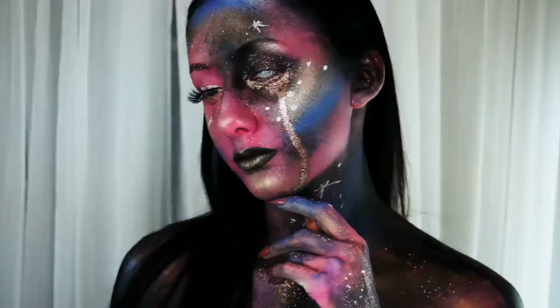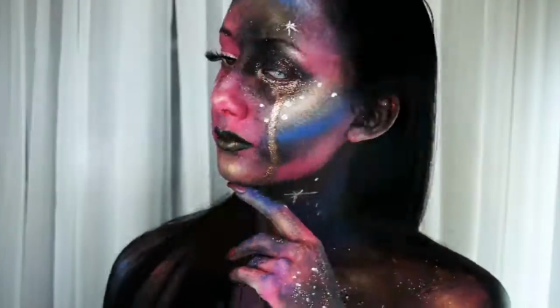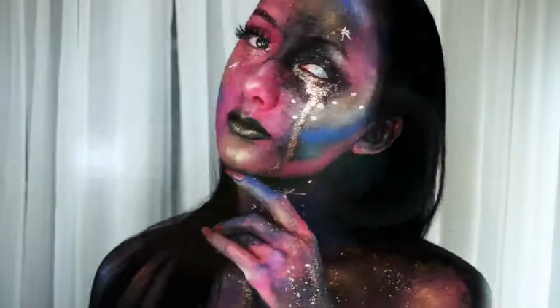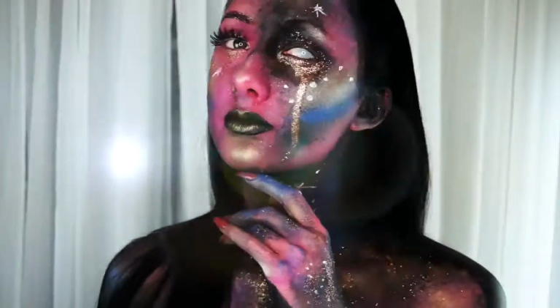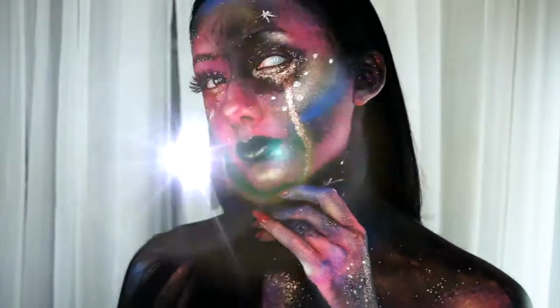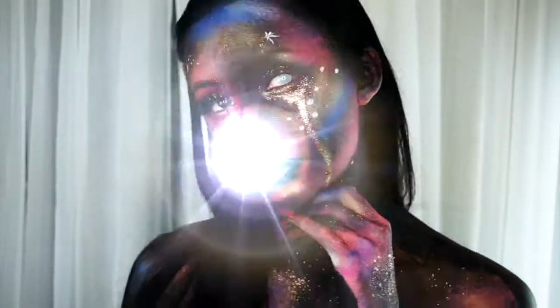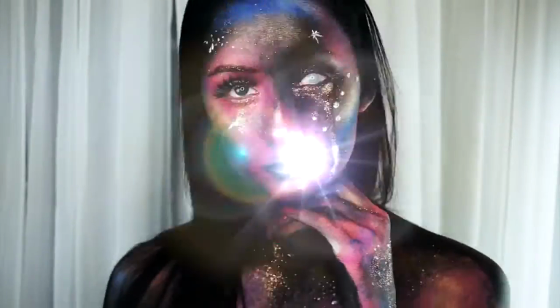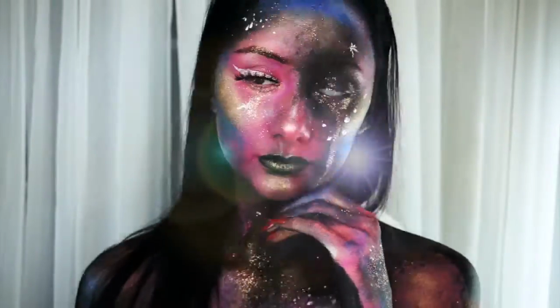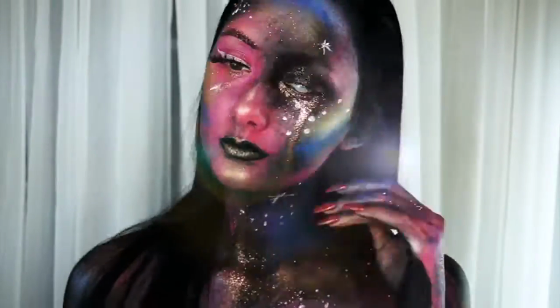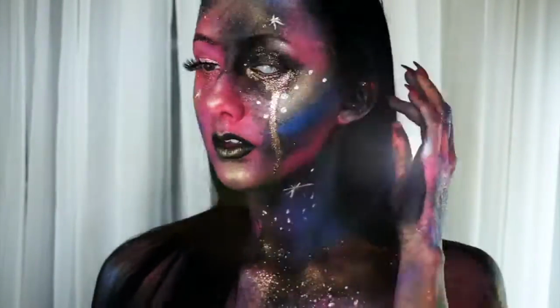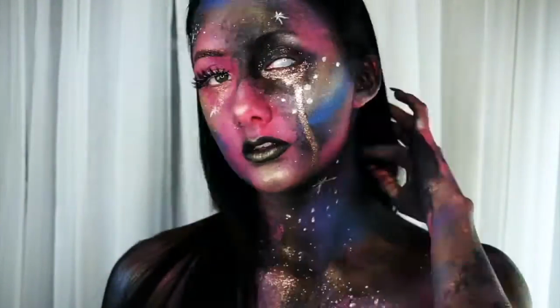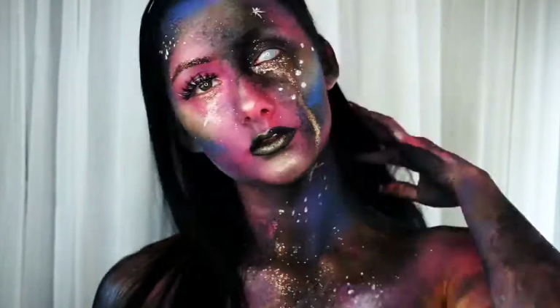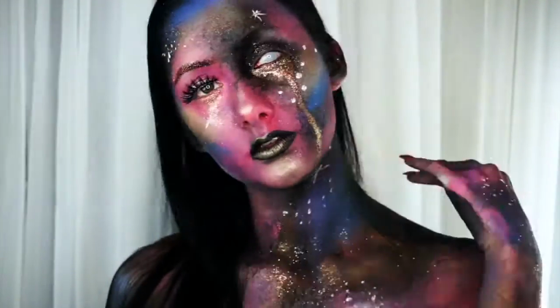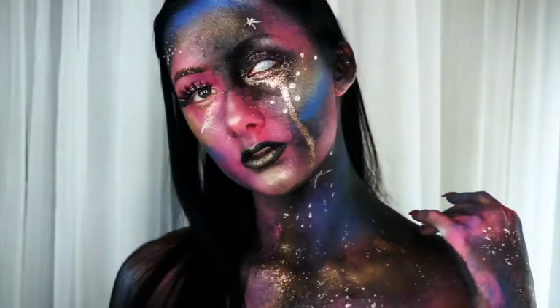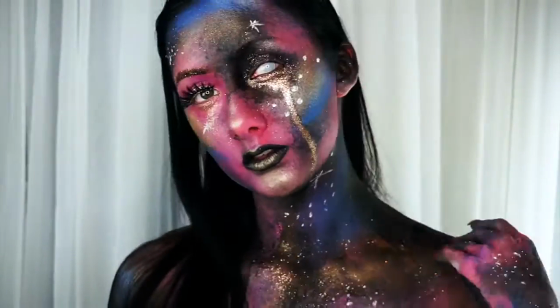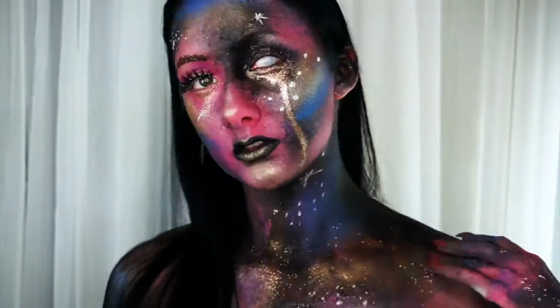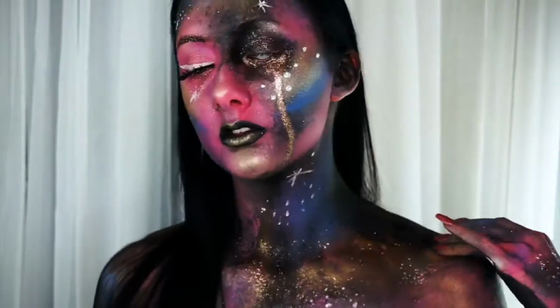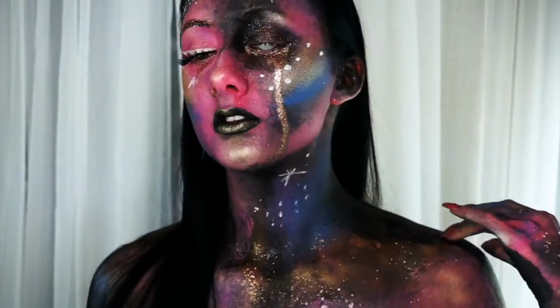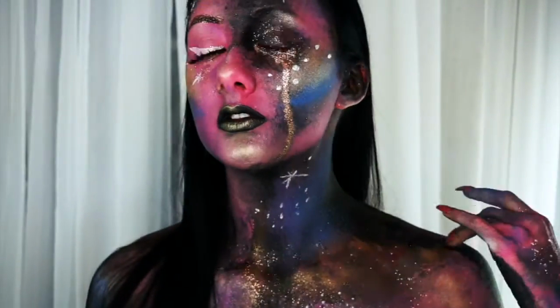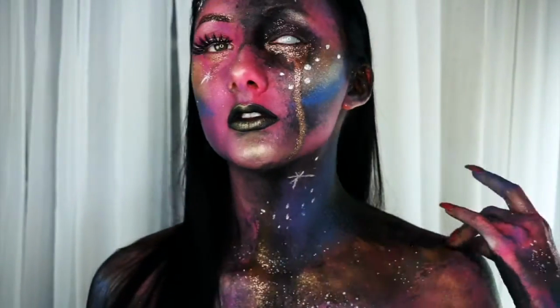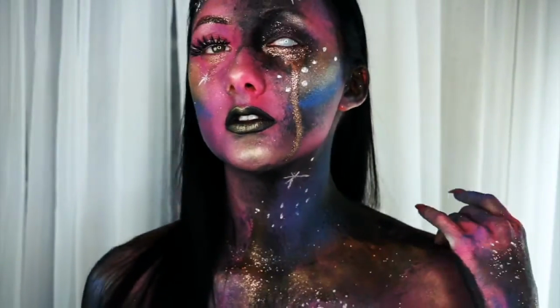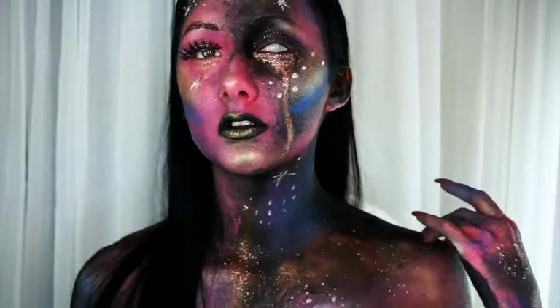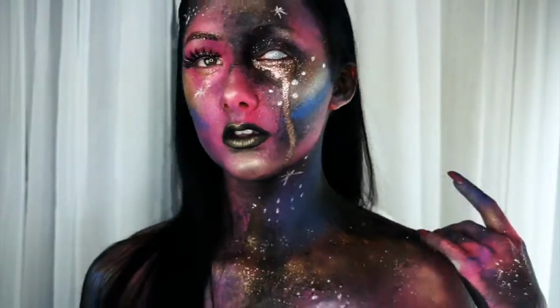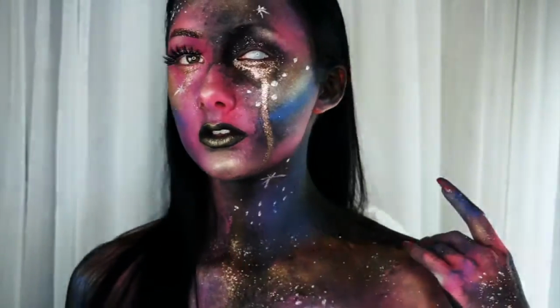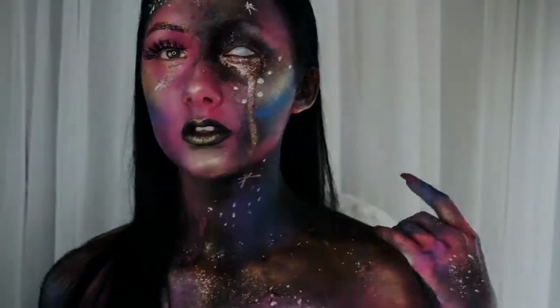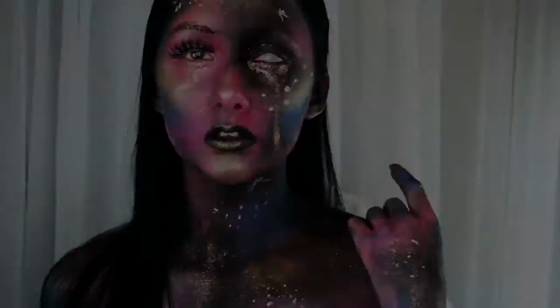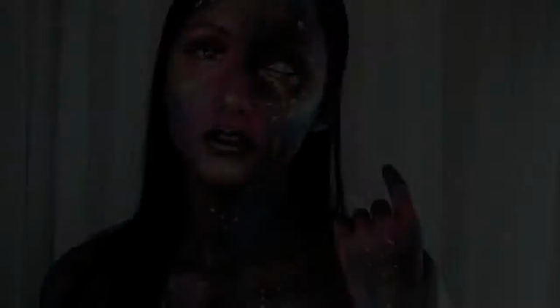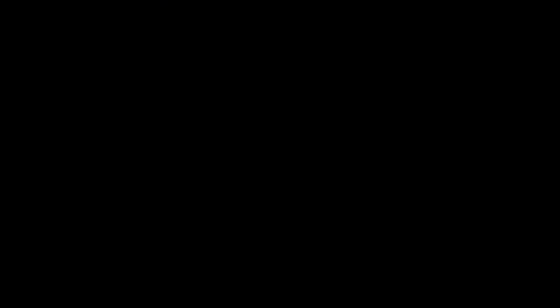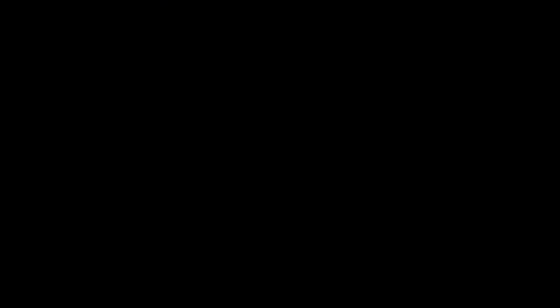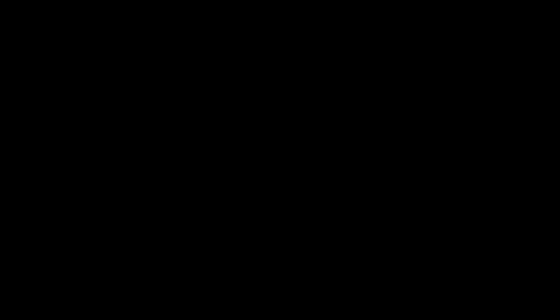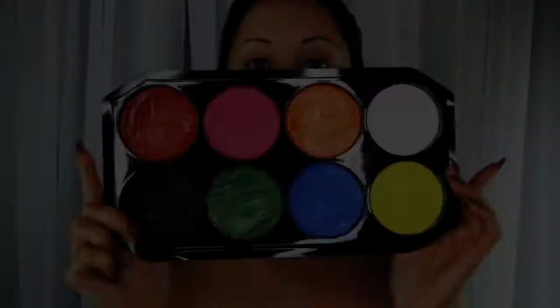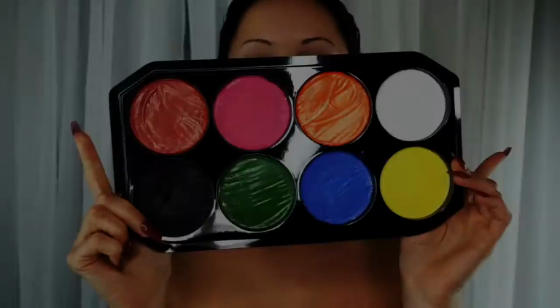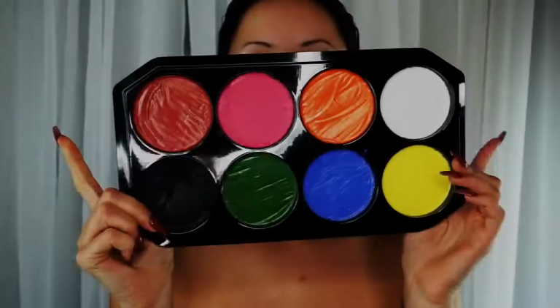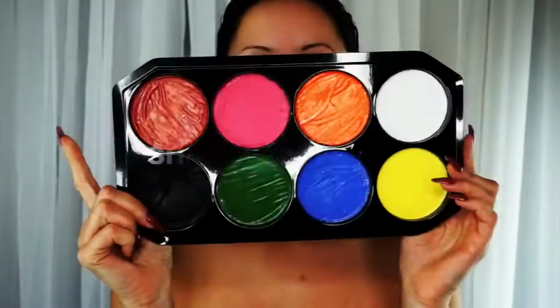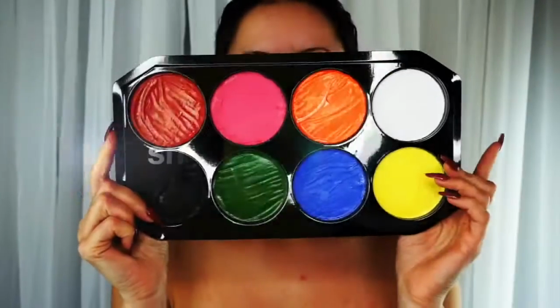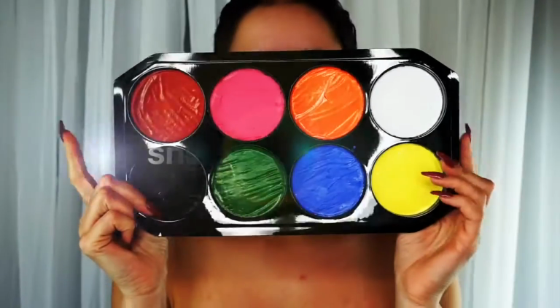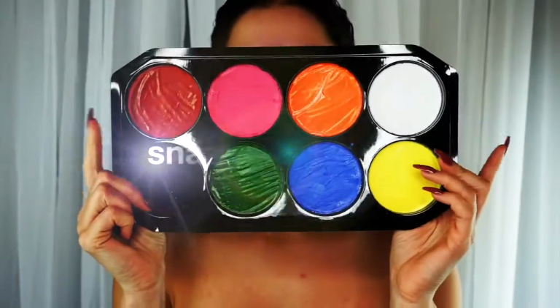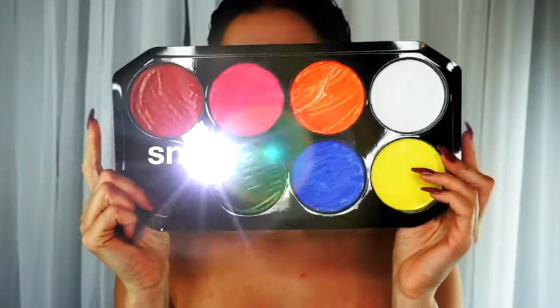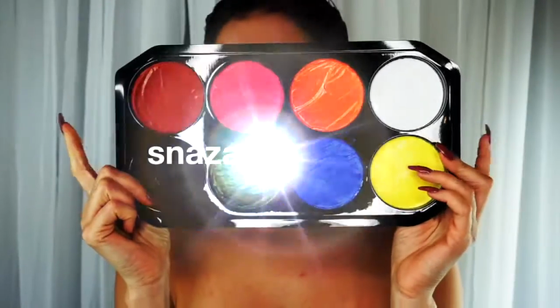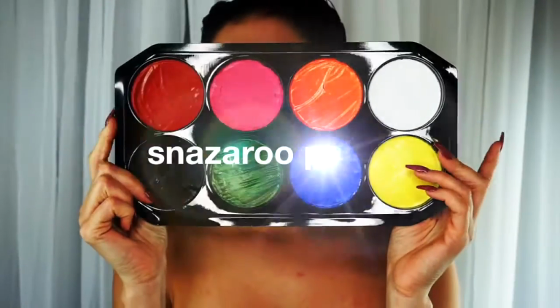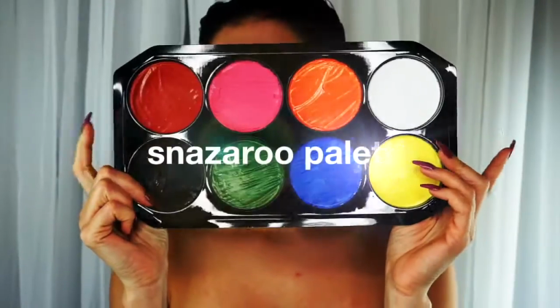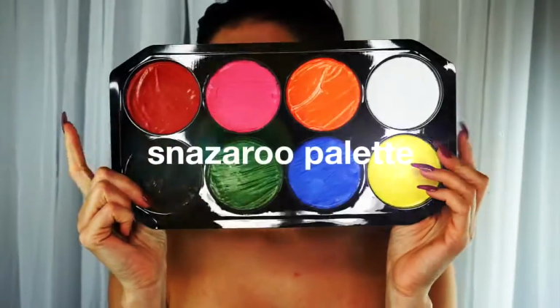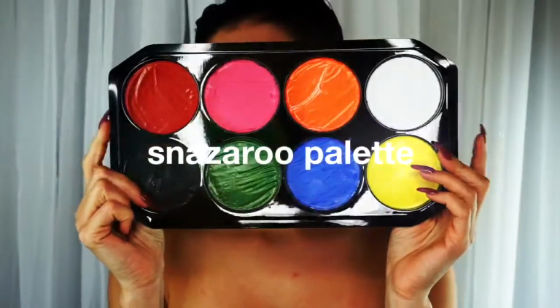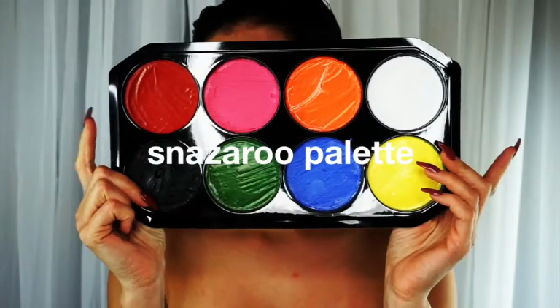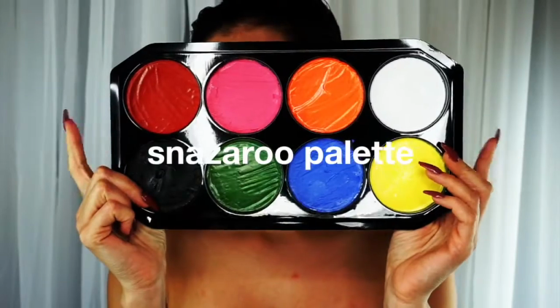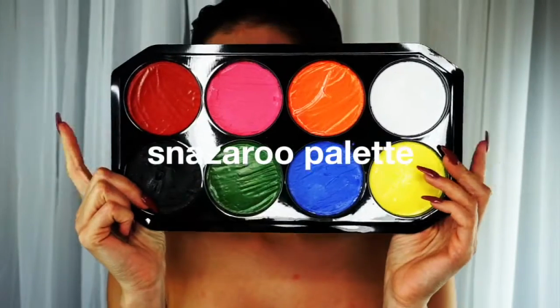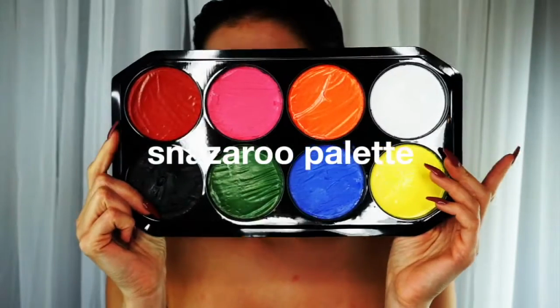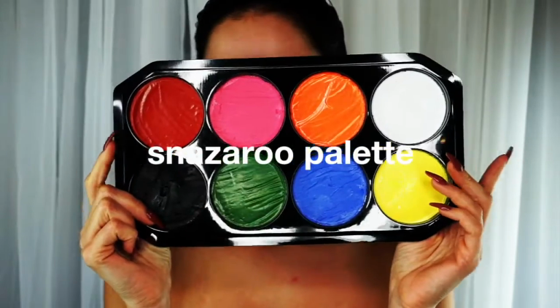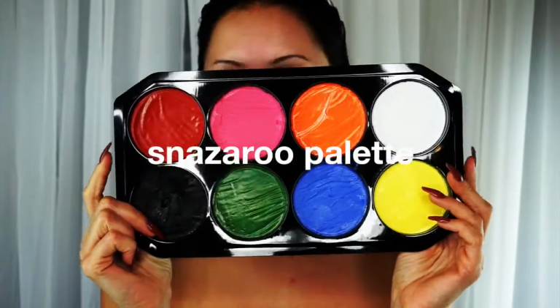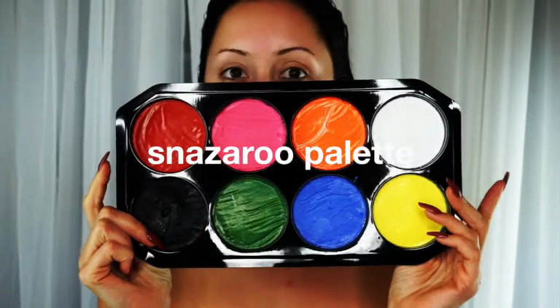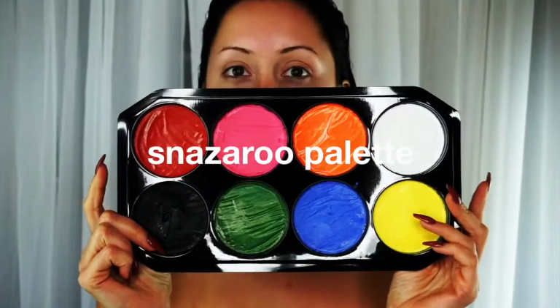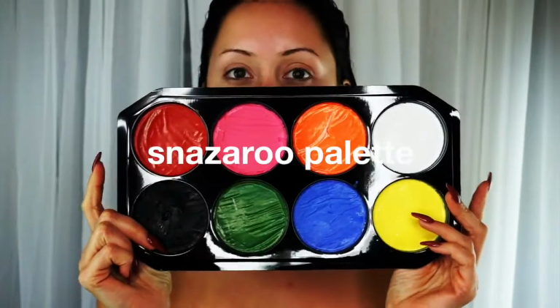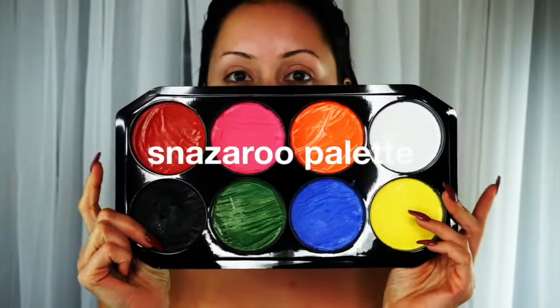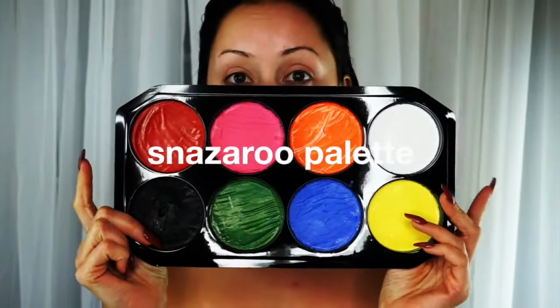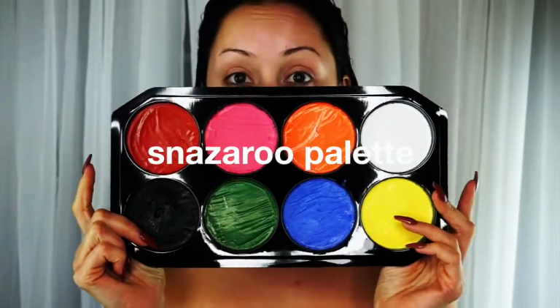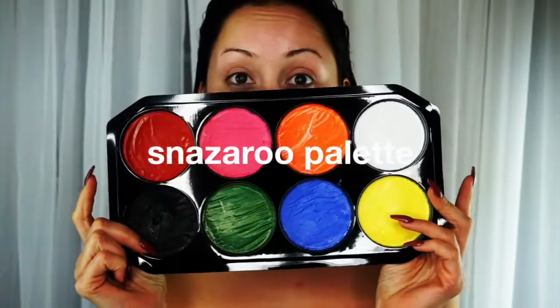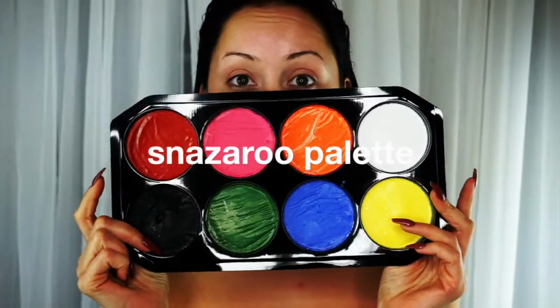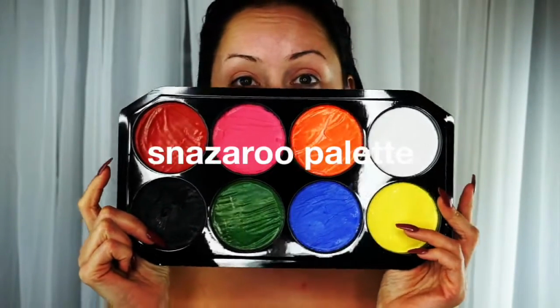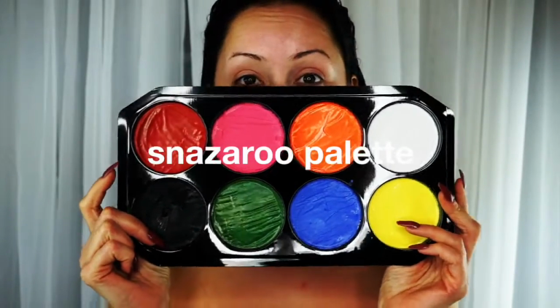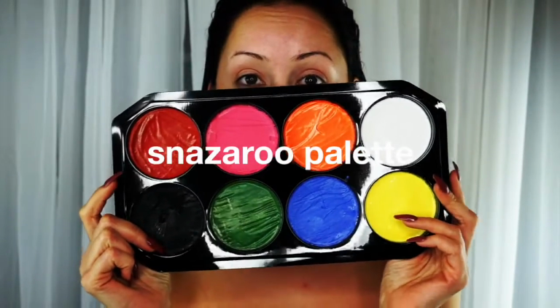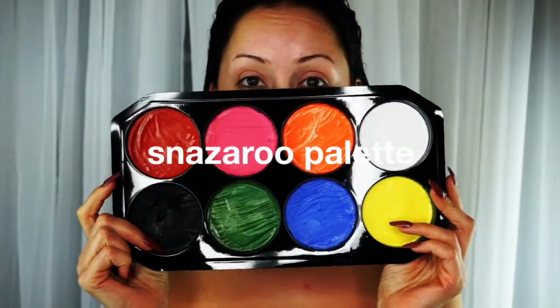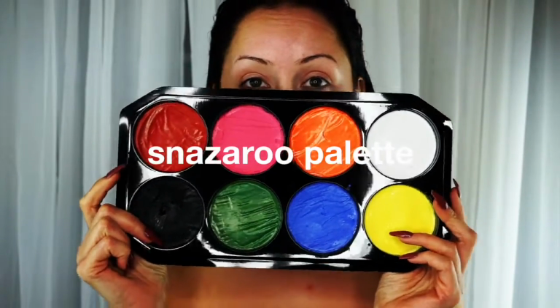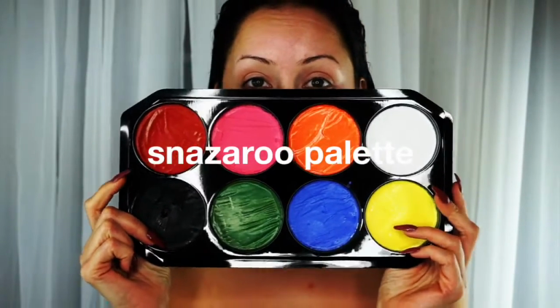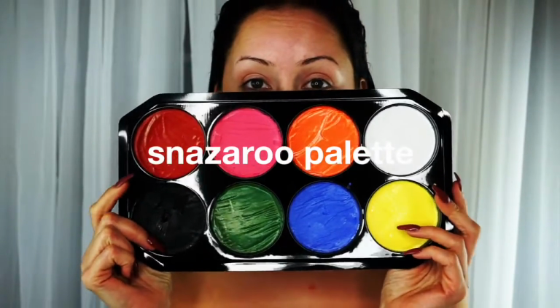Hi everyone, welcome back to my channel. This look is a galaxy inspired look. I'm going to start off by using the Snazaroo palette.